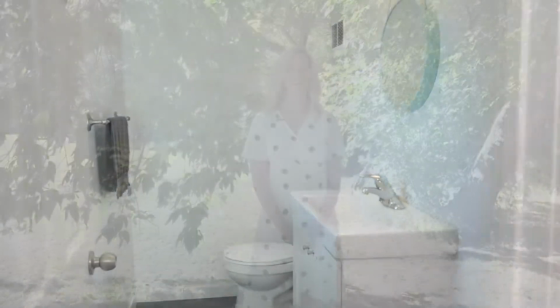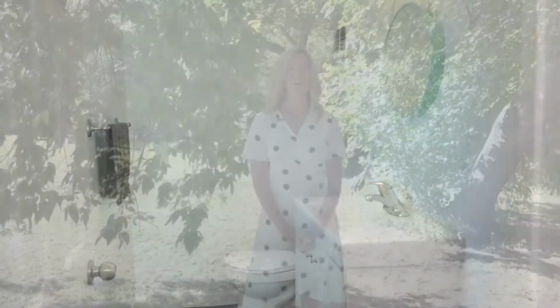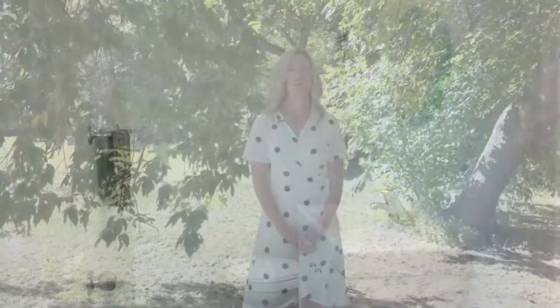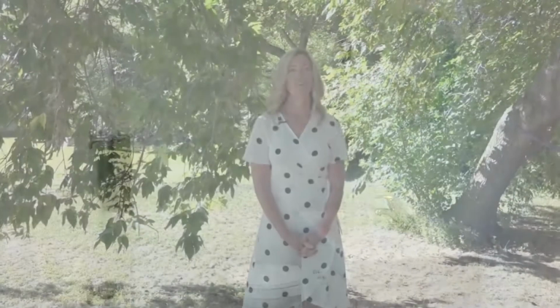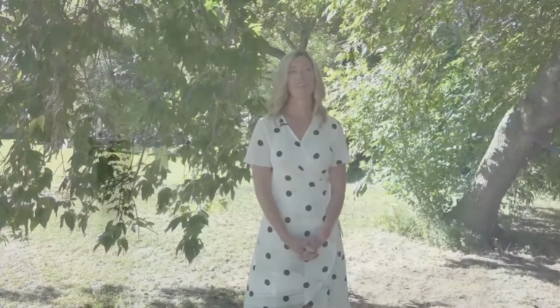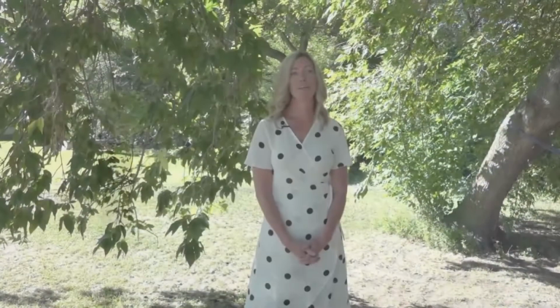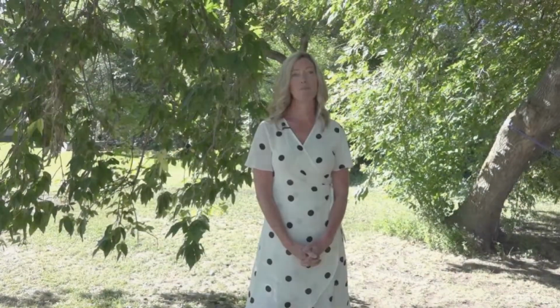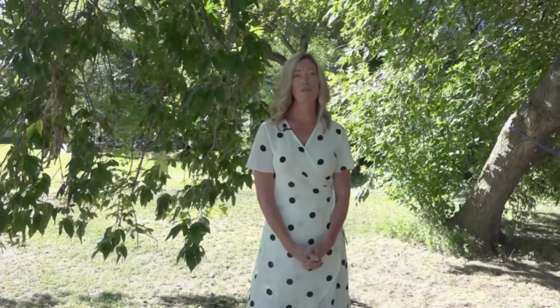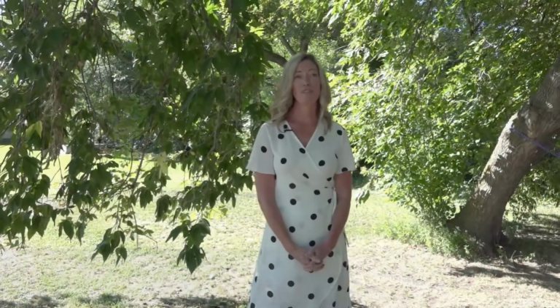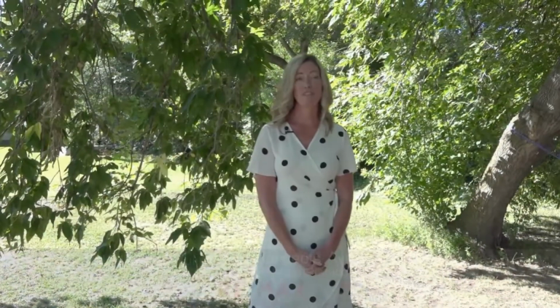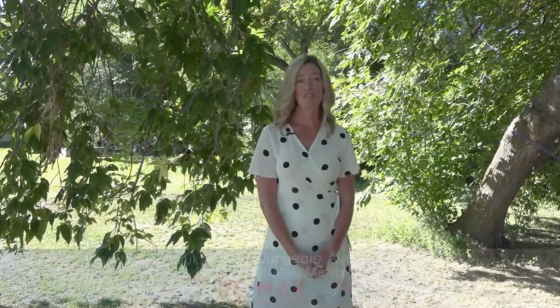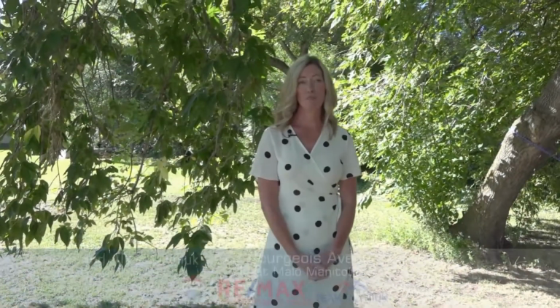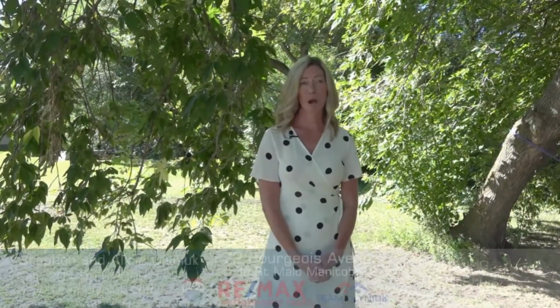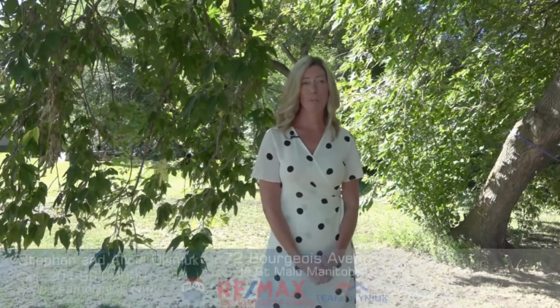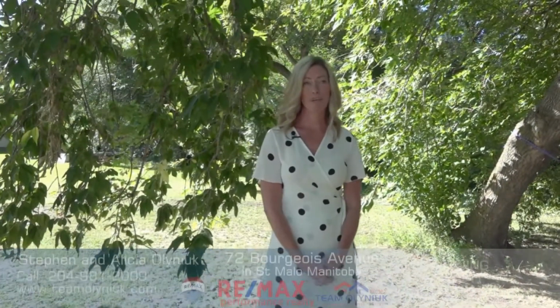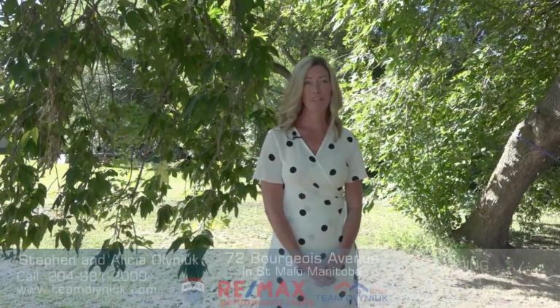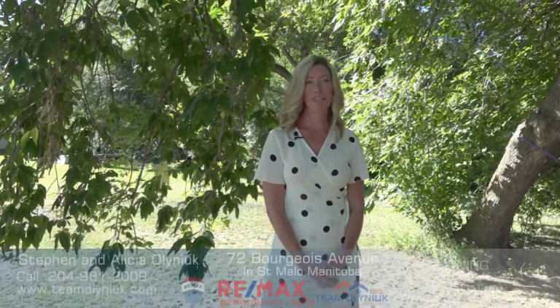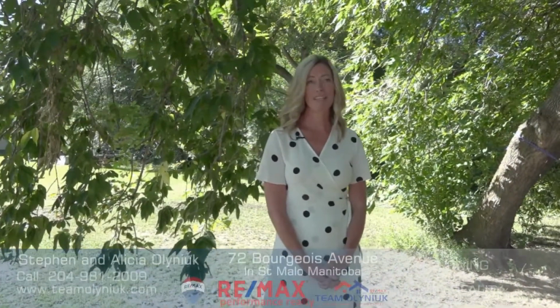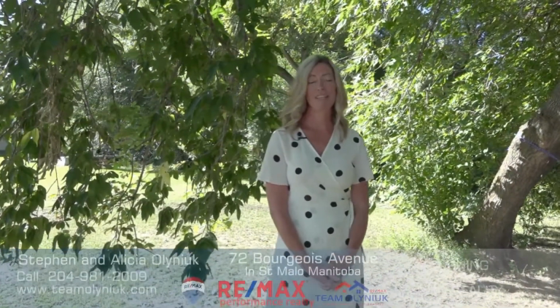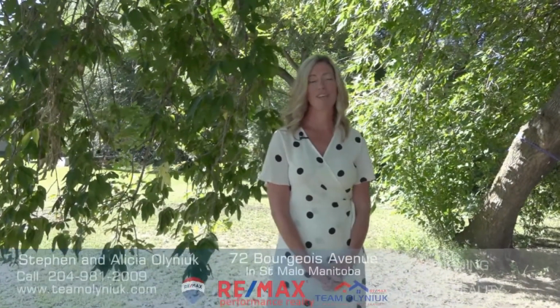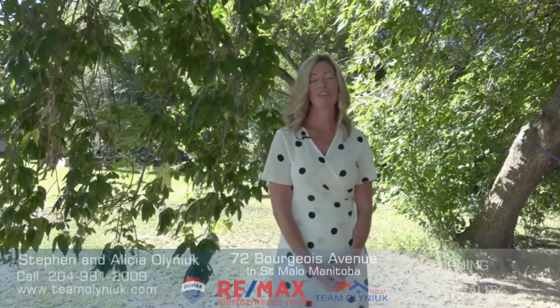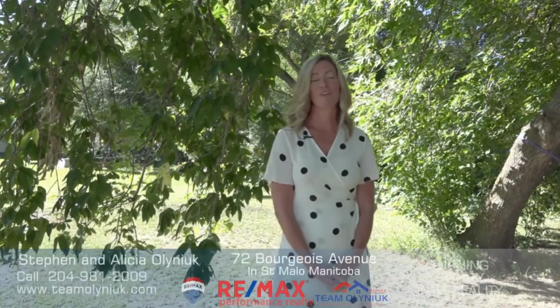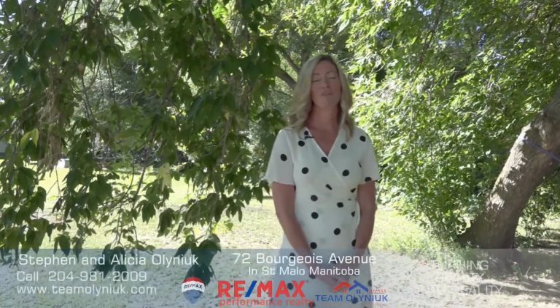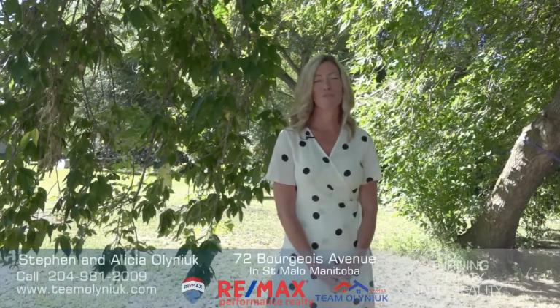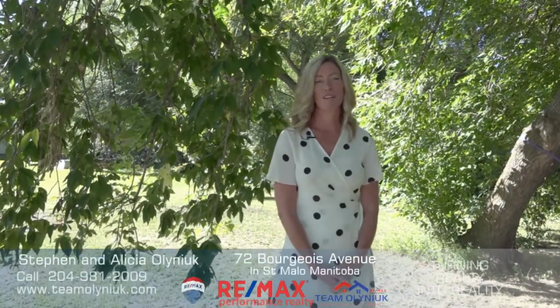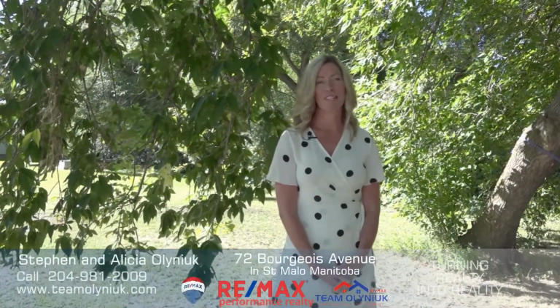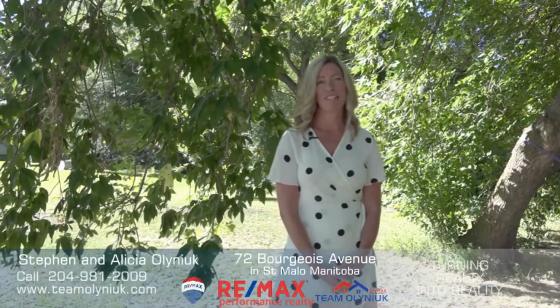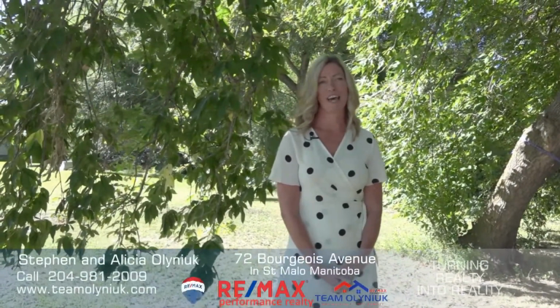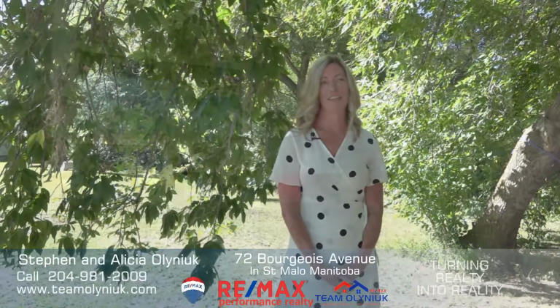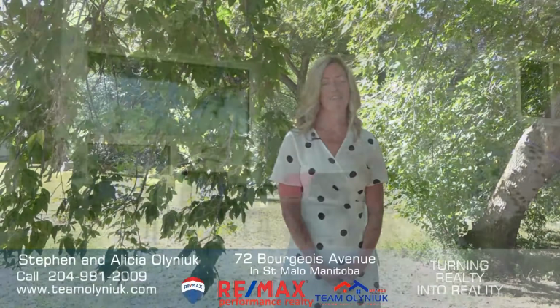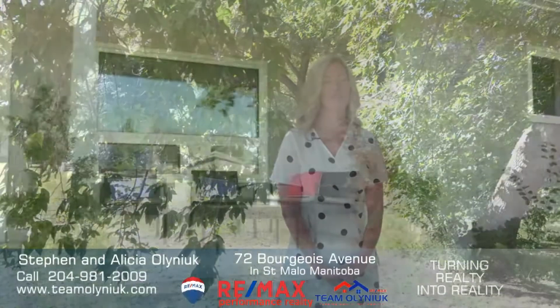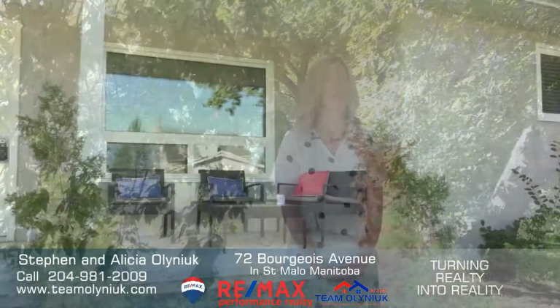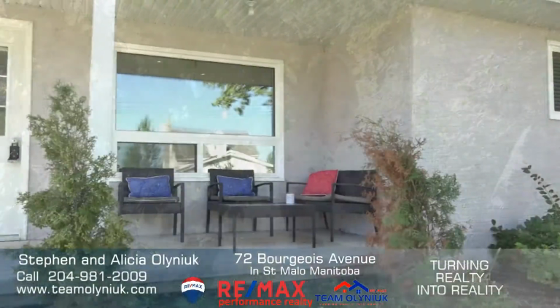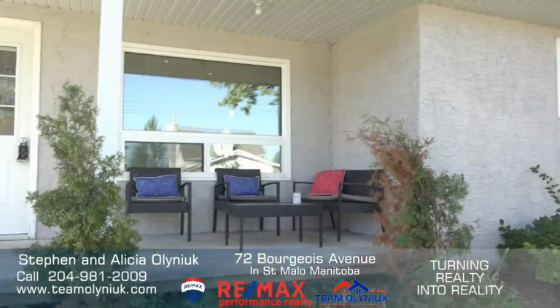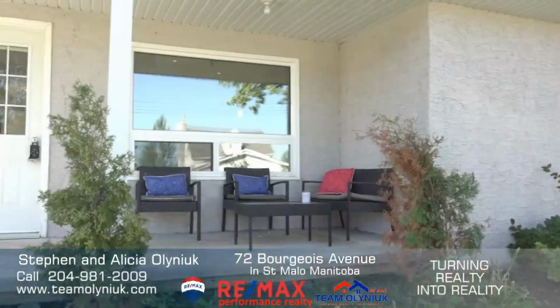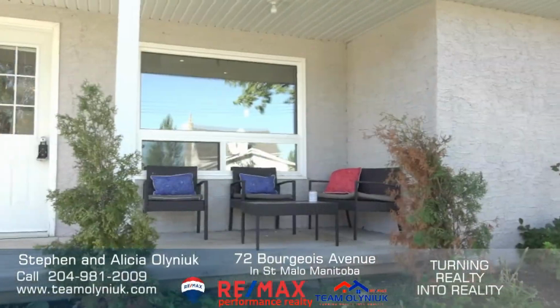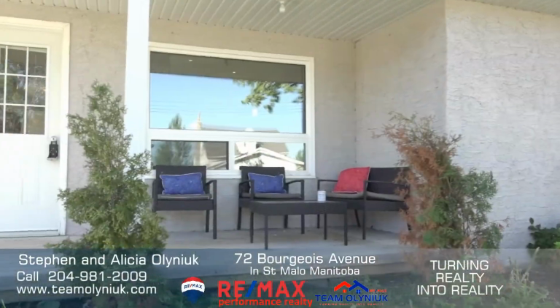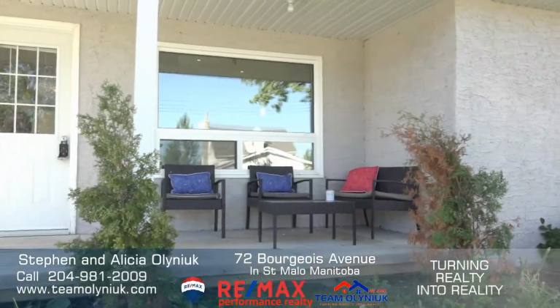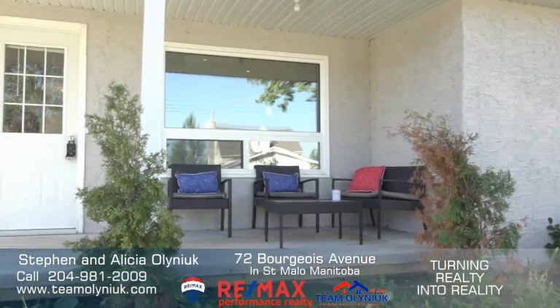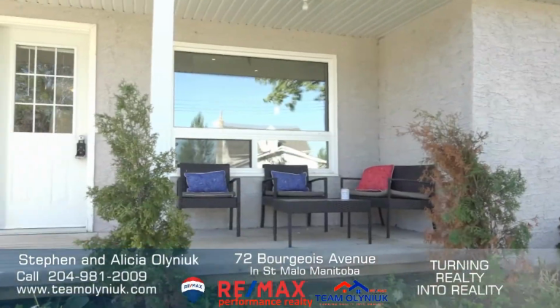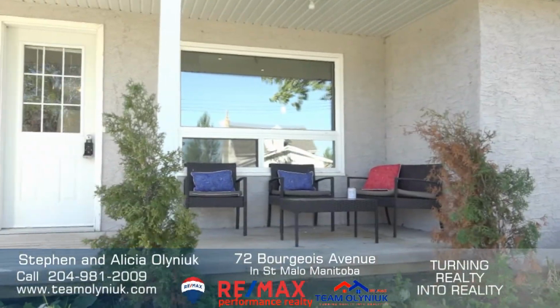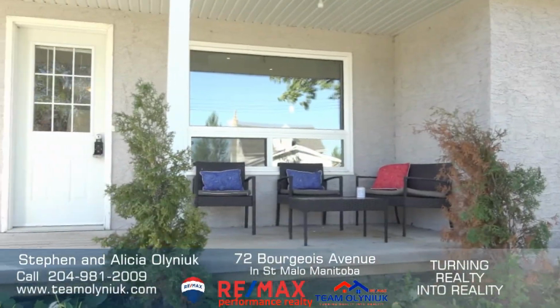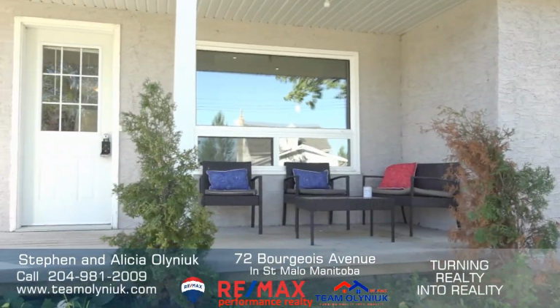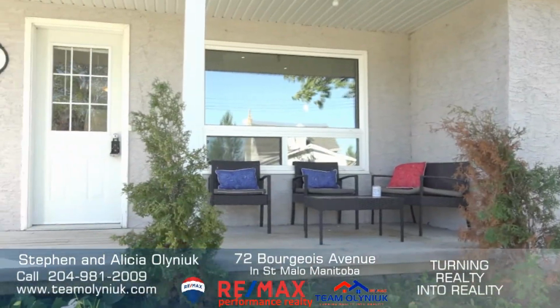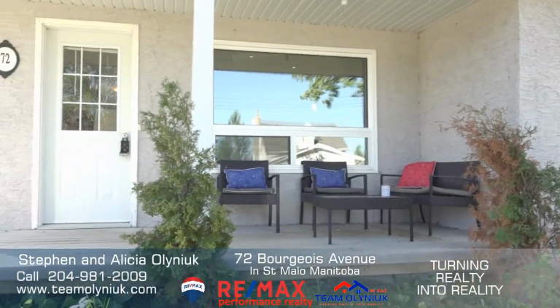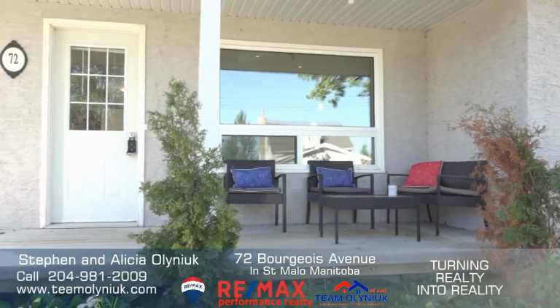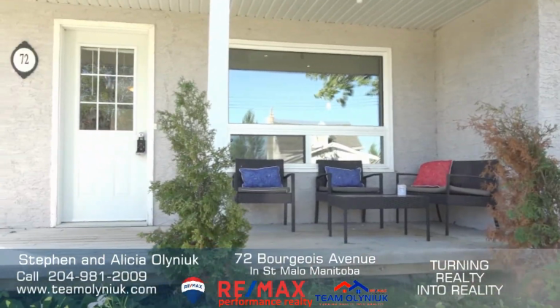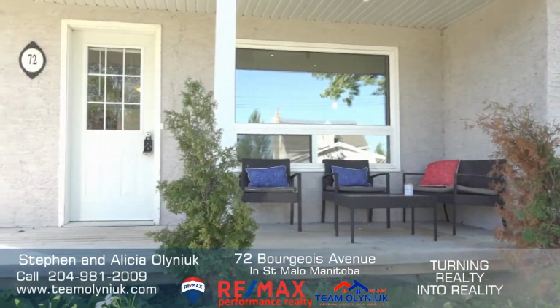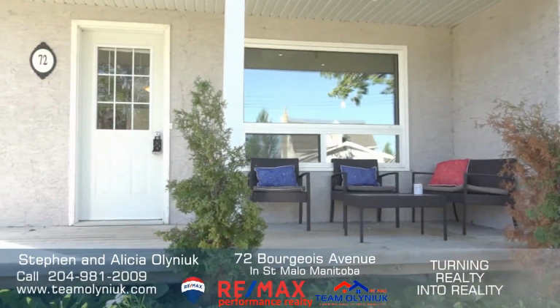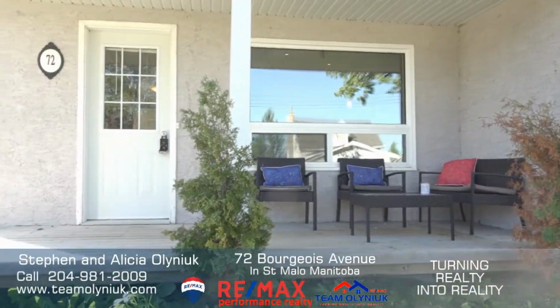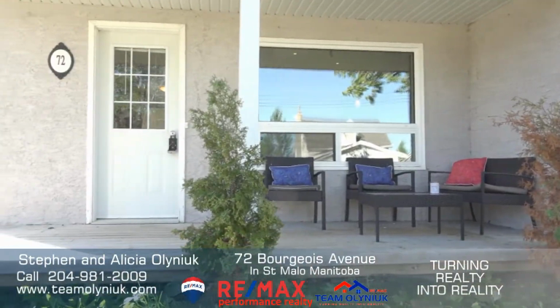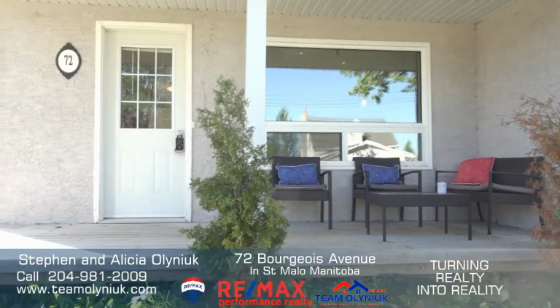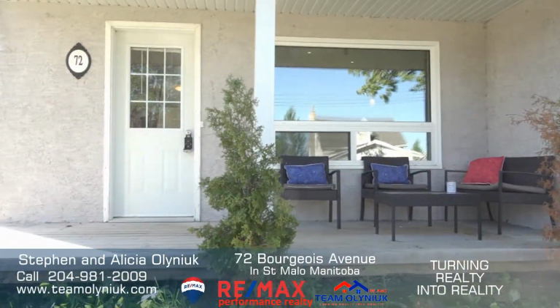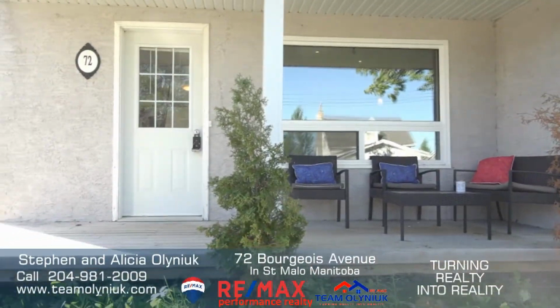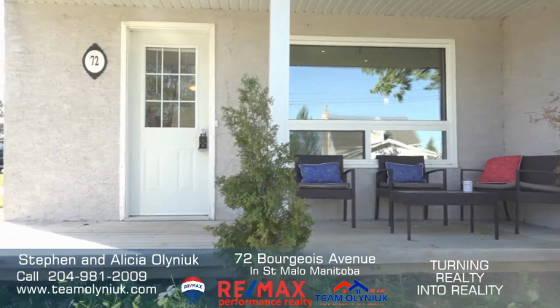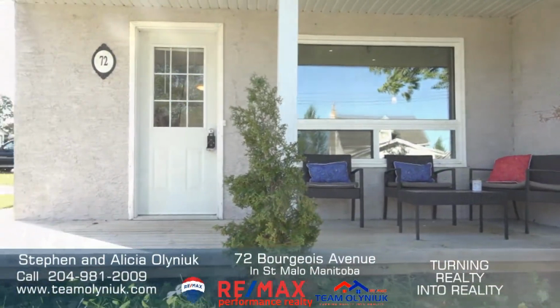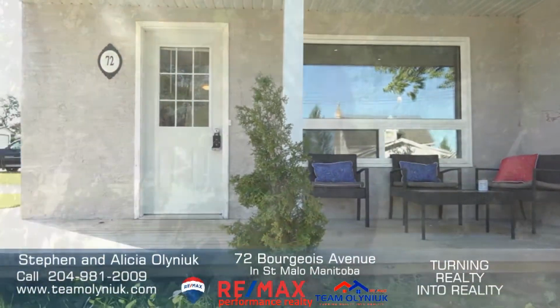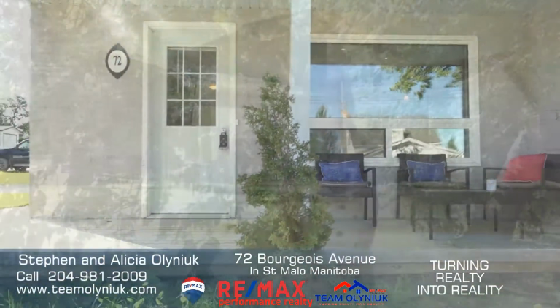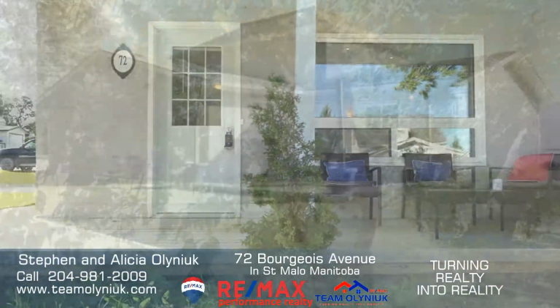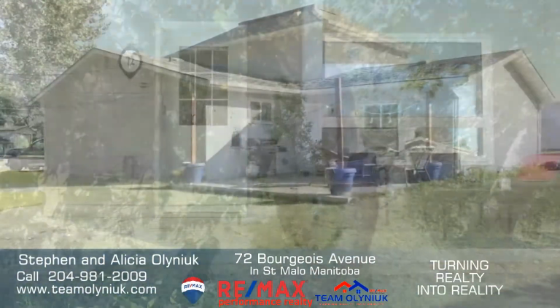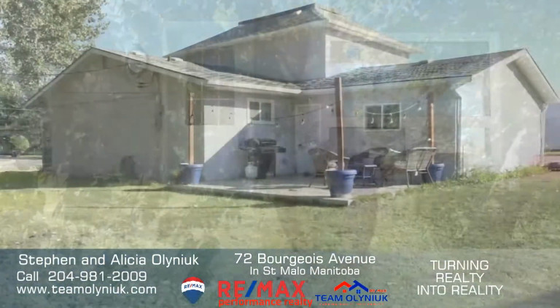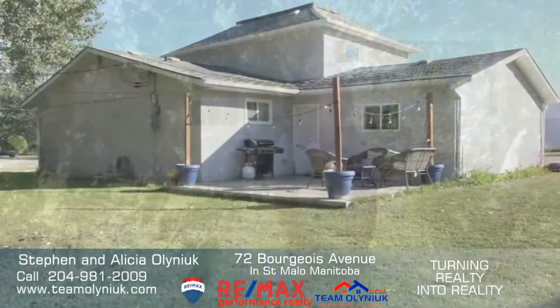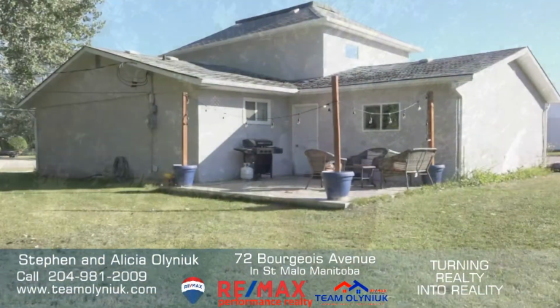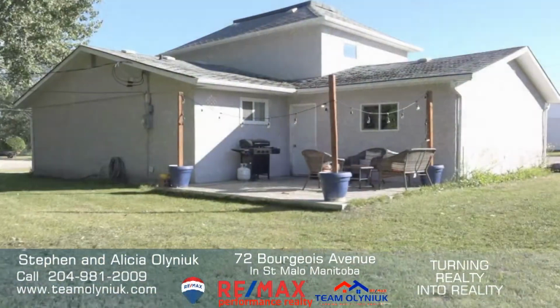A great thing about this property is the cute front deck. There's a great sitting area in the backyard, and the huge corner lot.